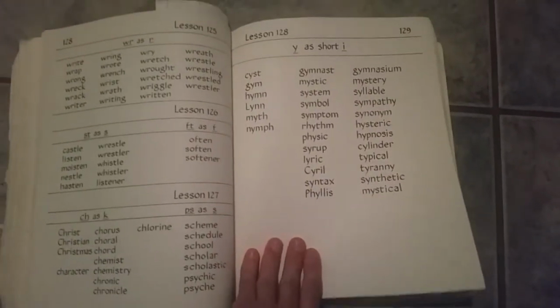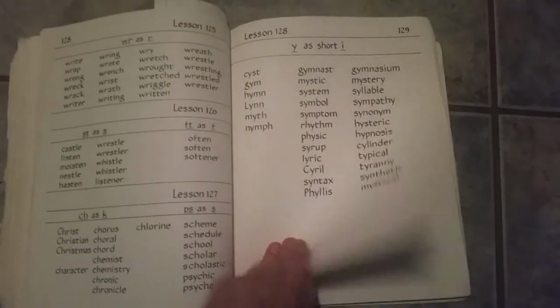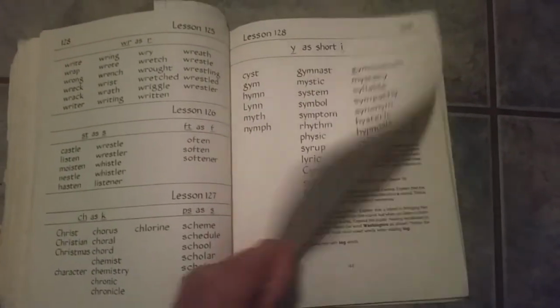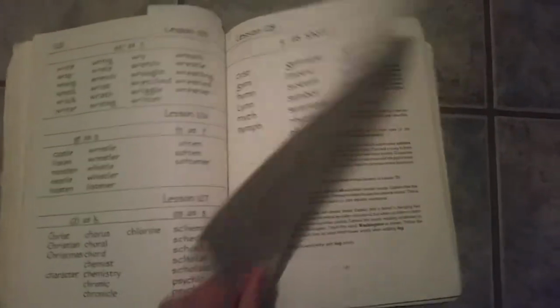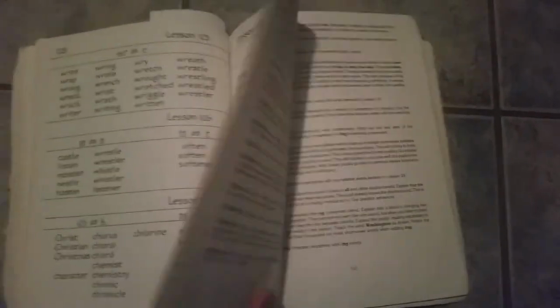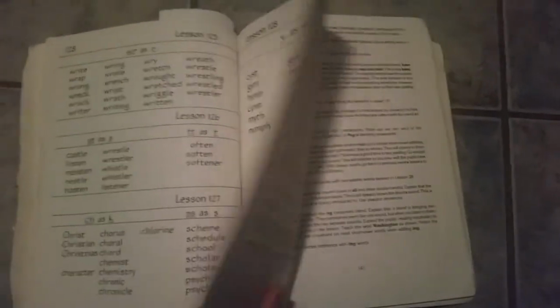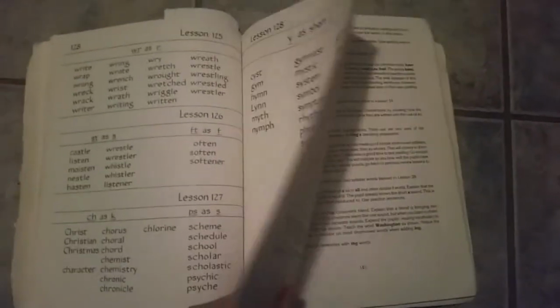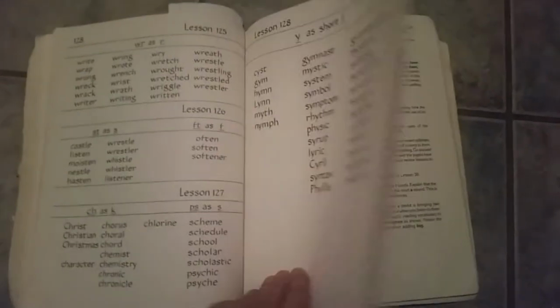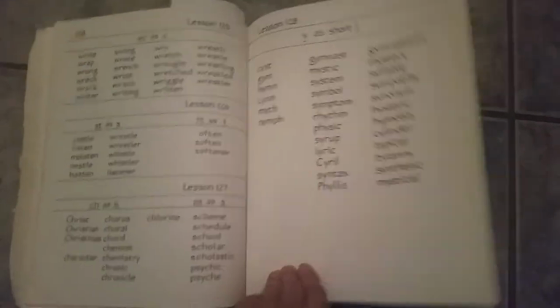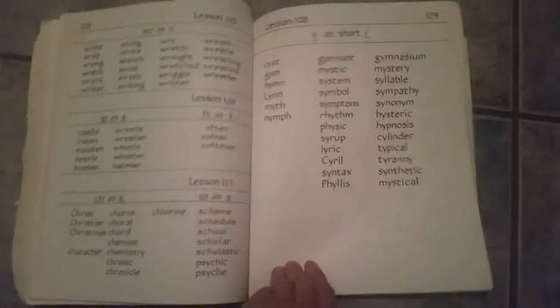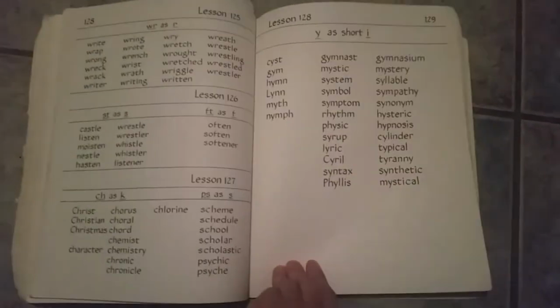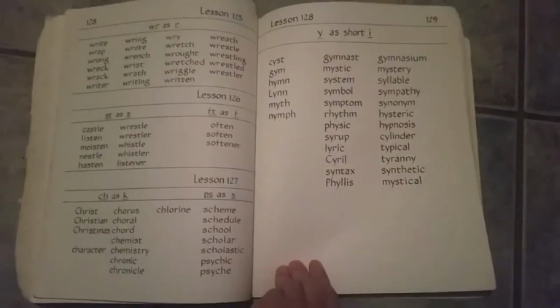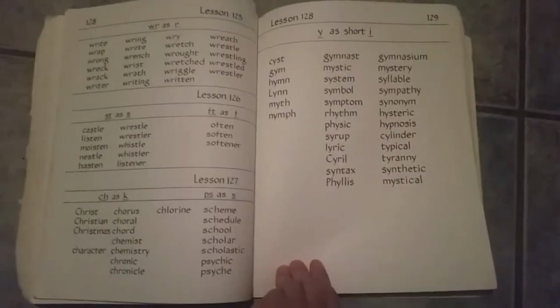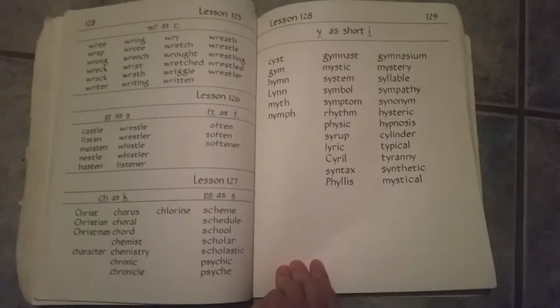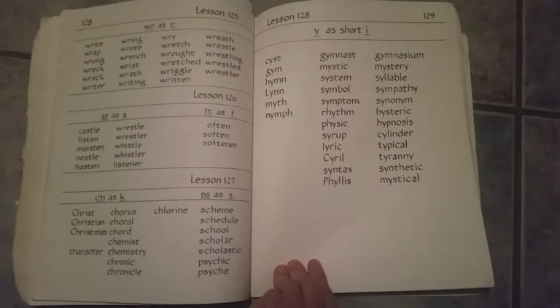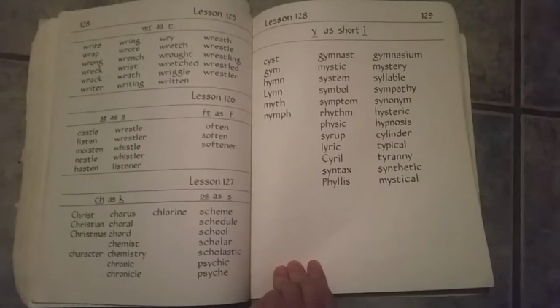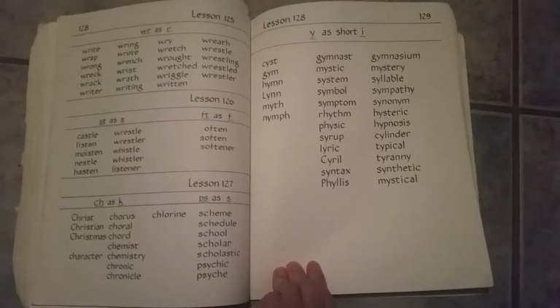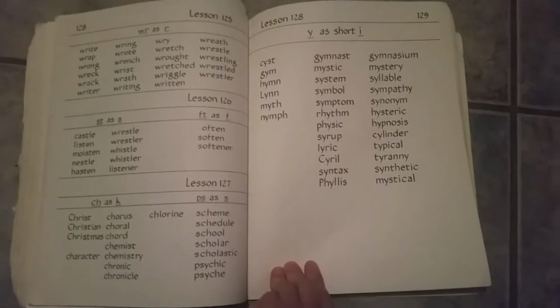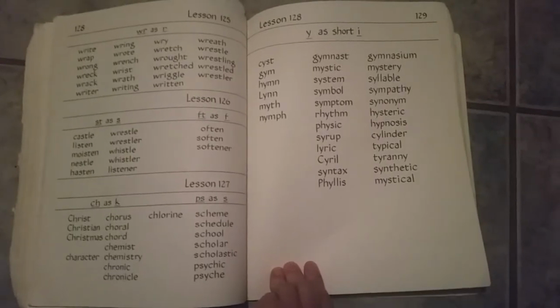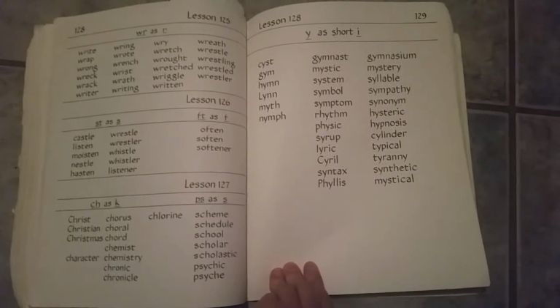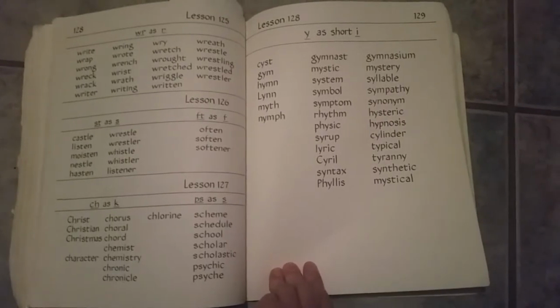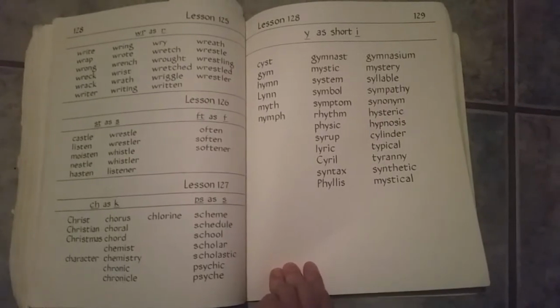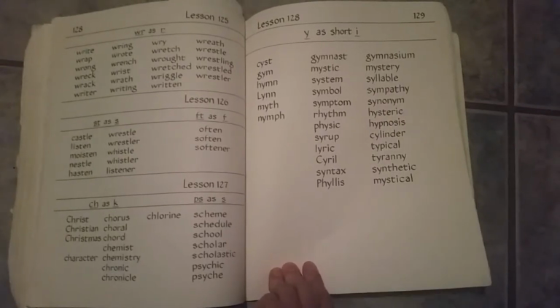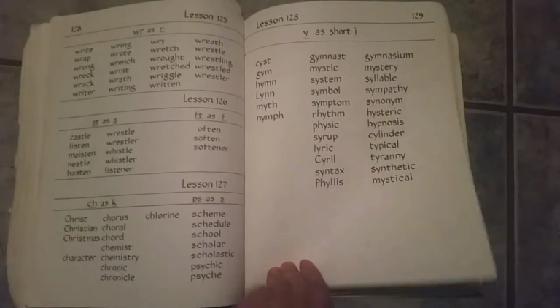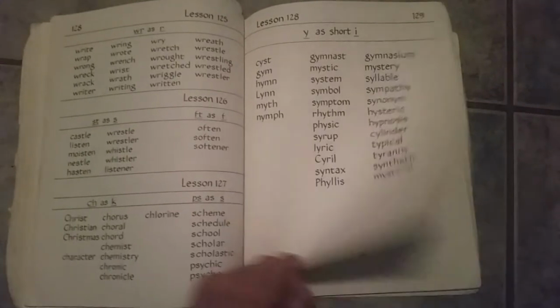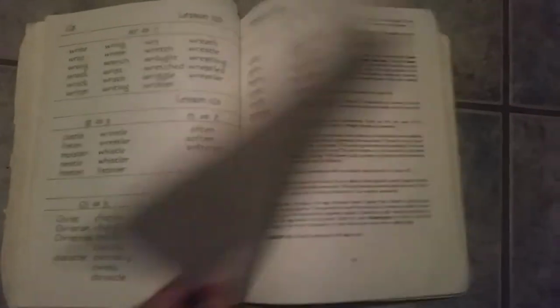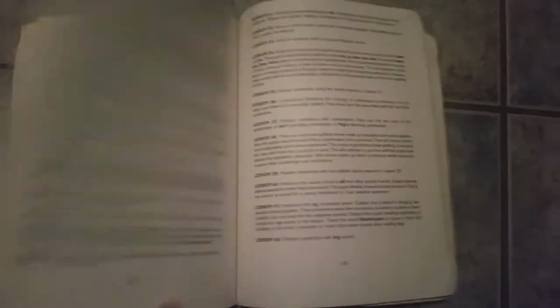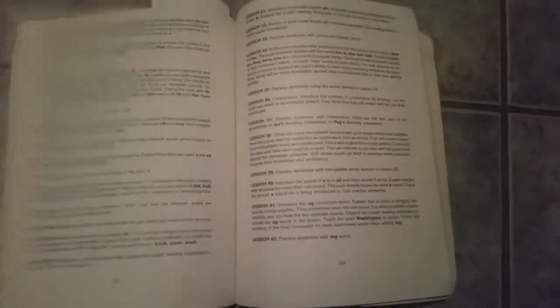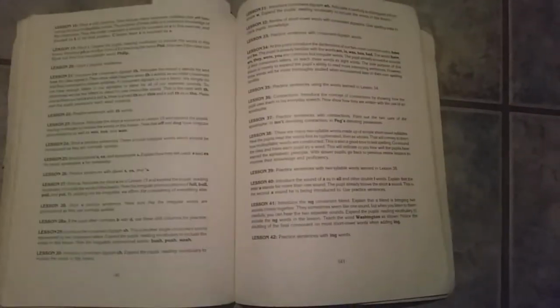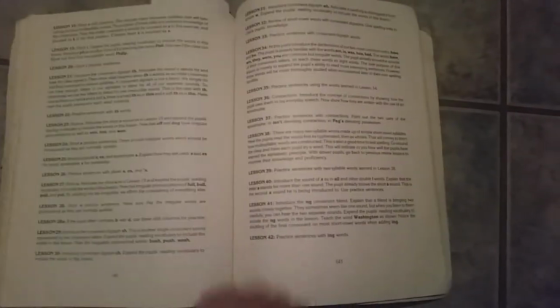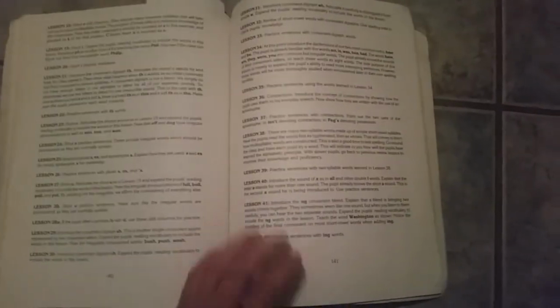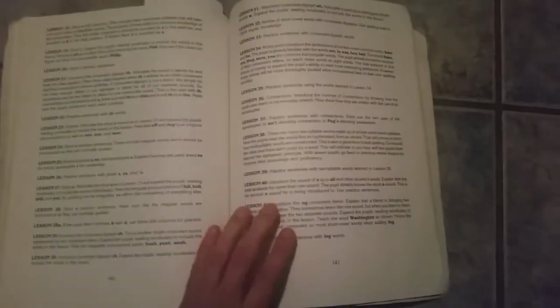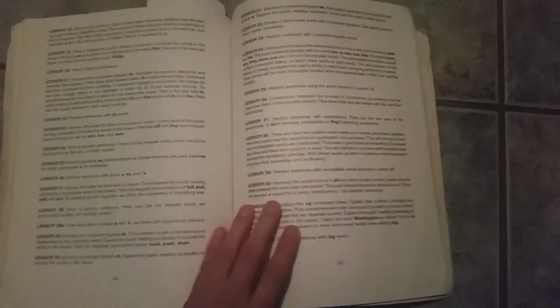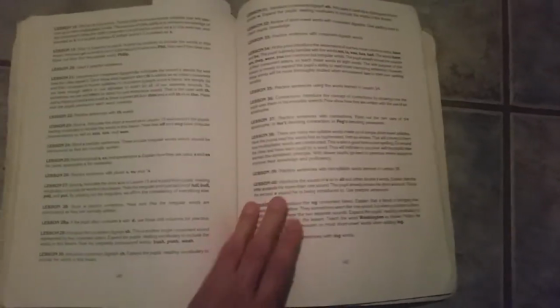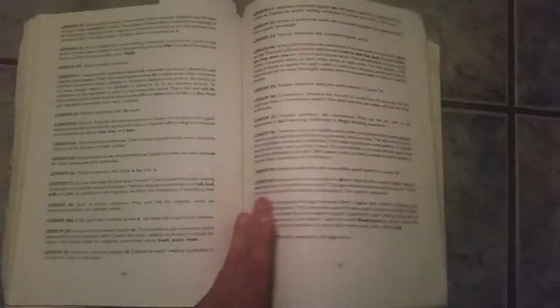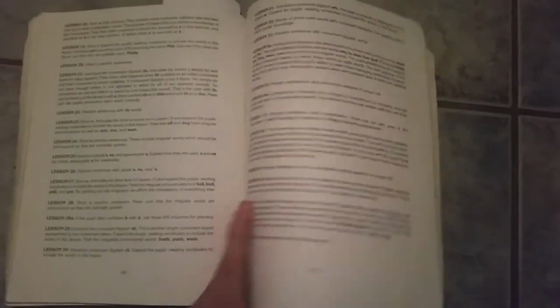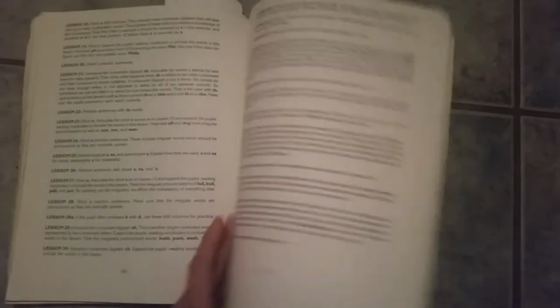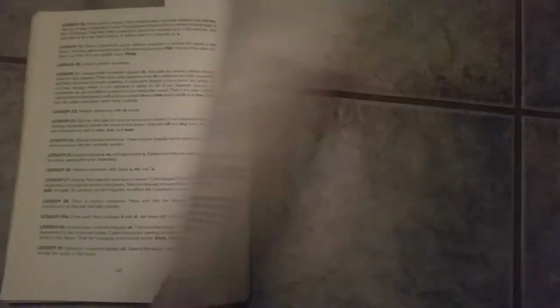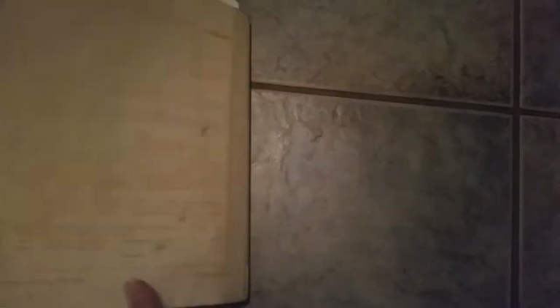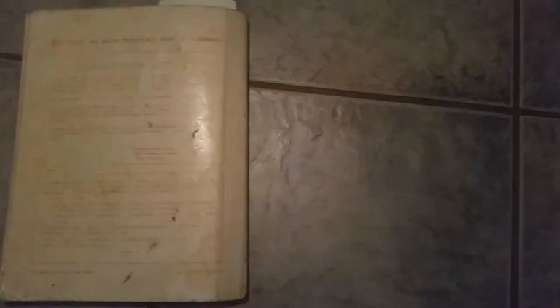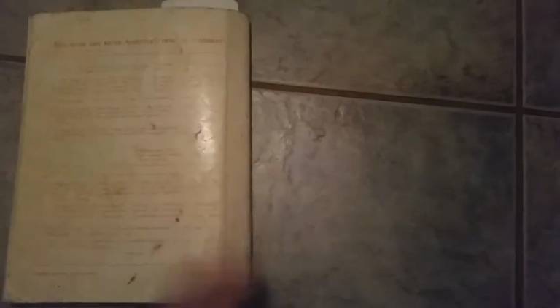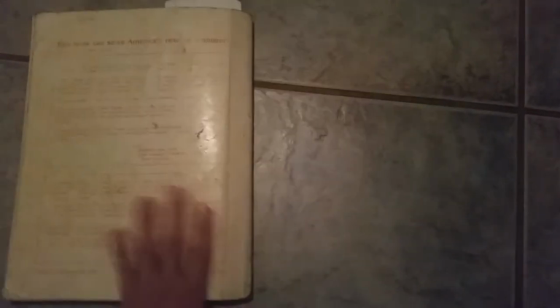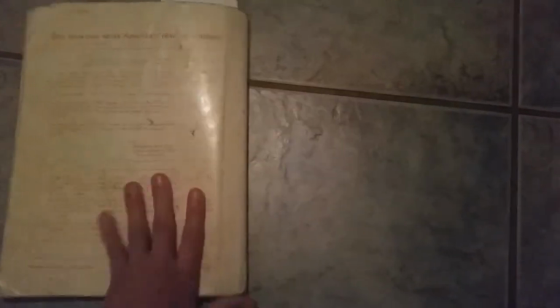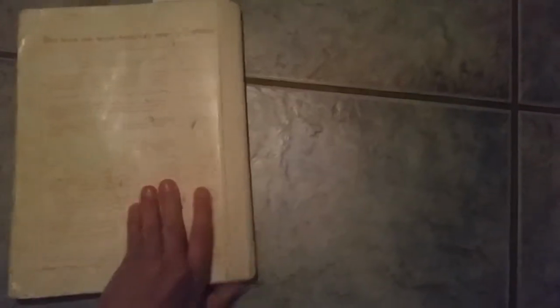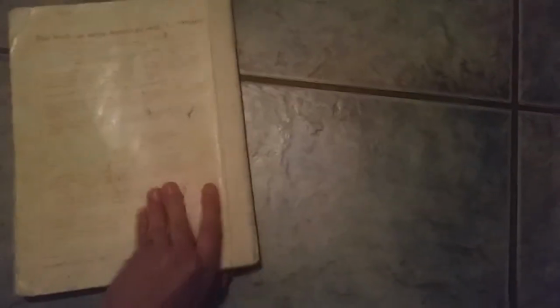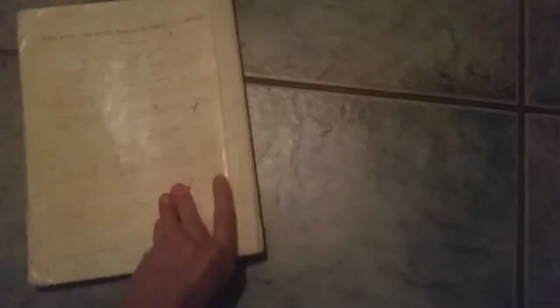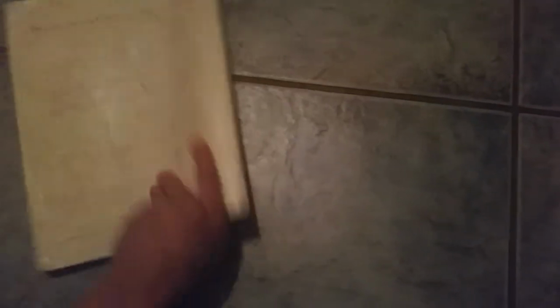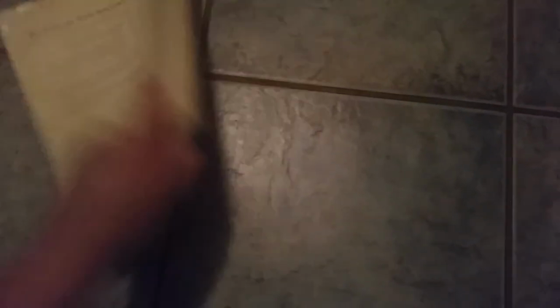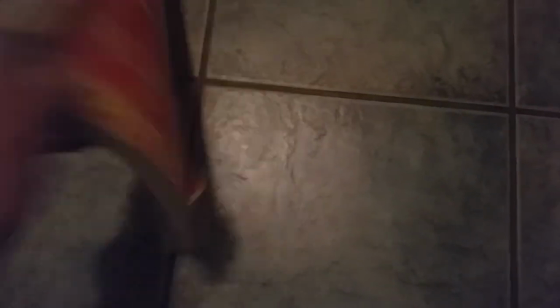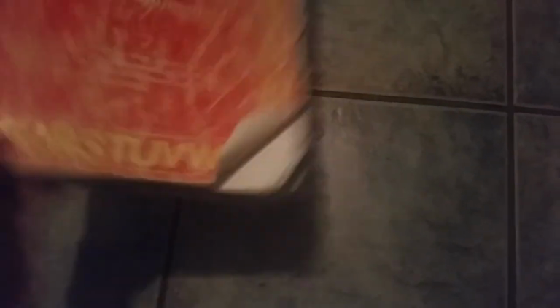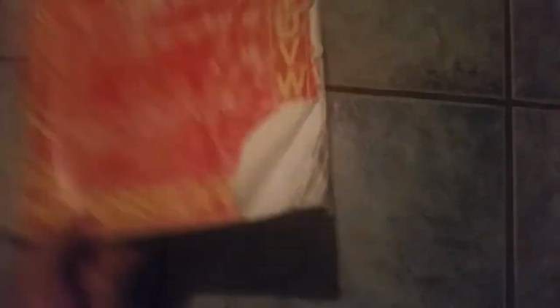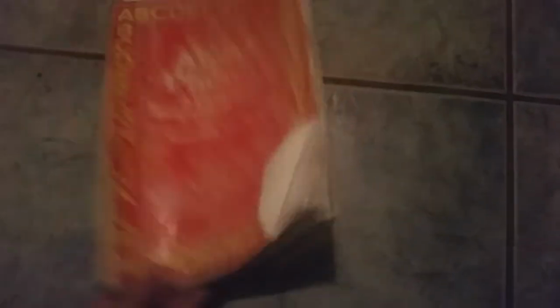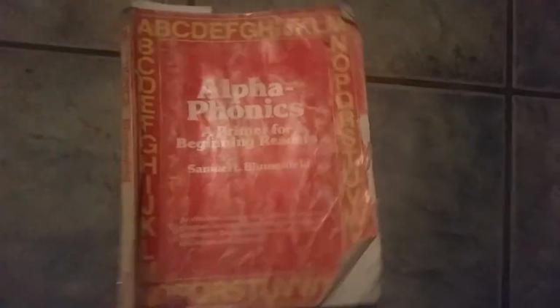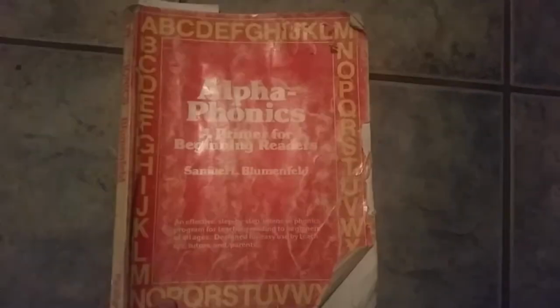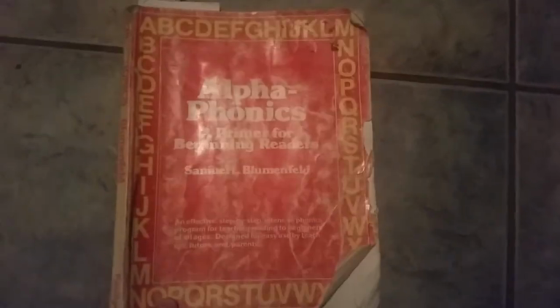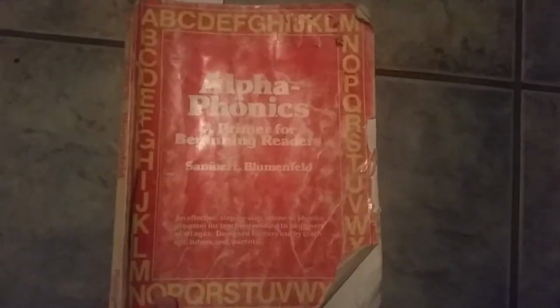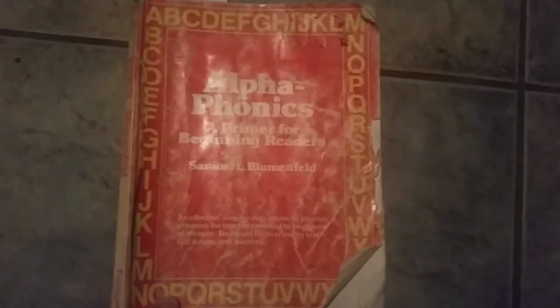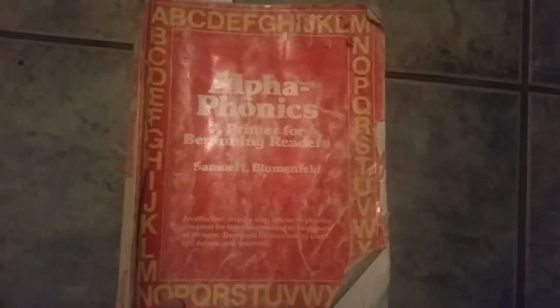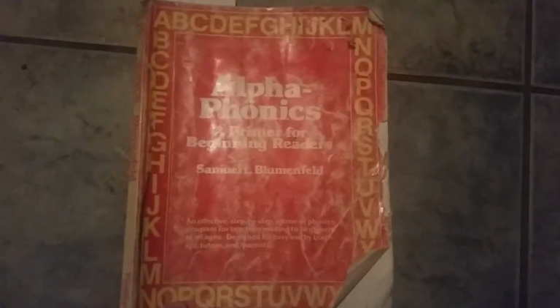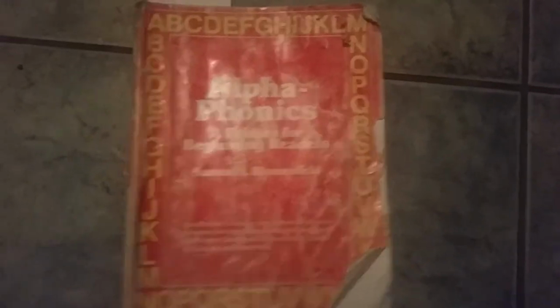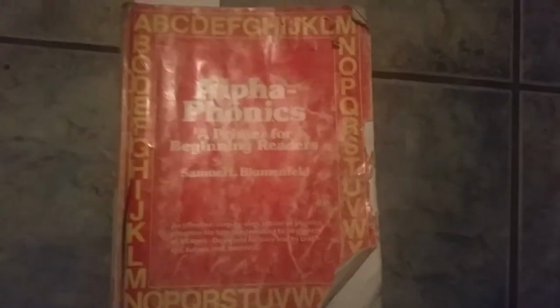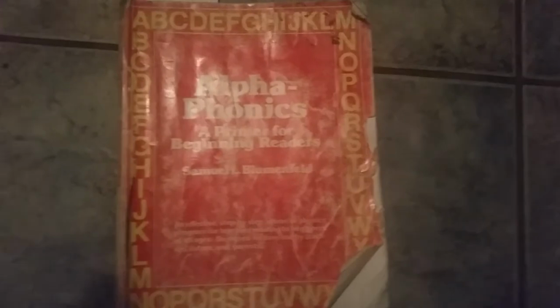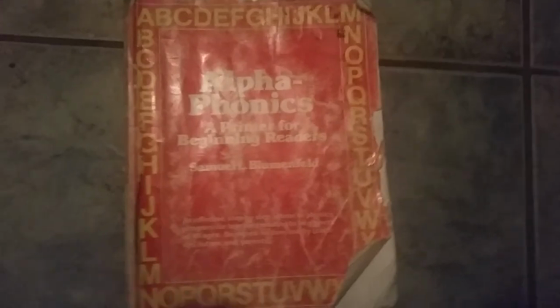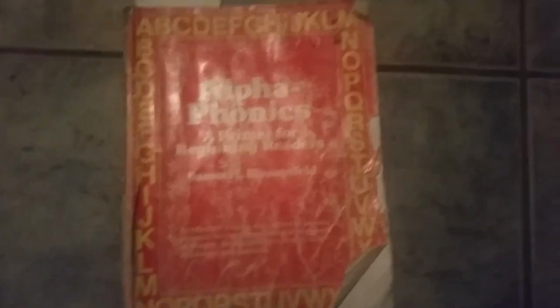We haven't even gotten to these lessons yet. That is Alpha Phonics.